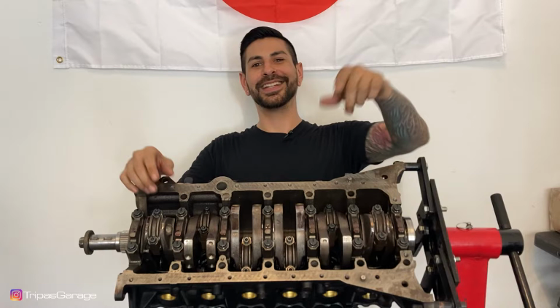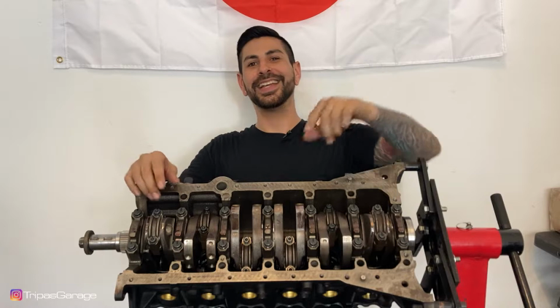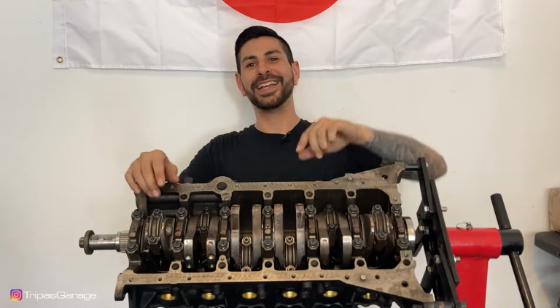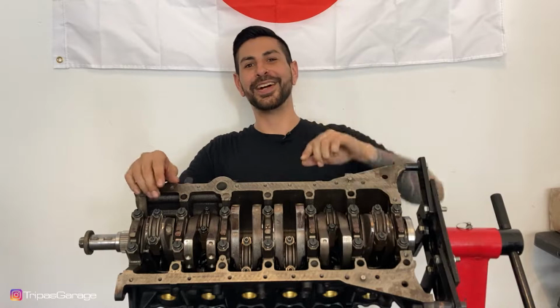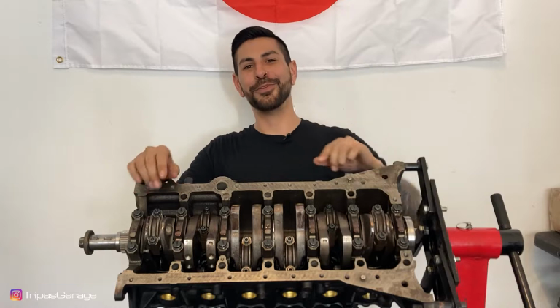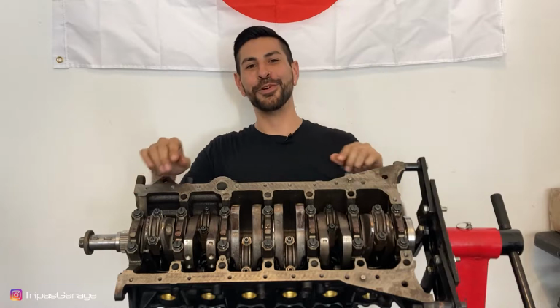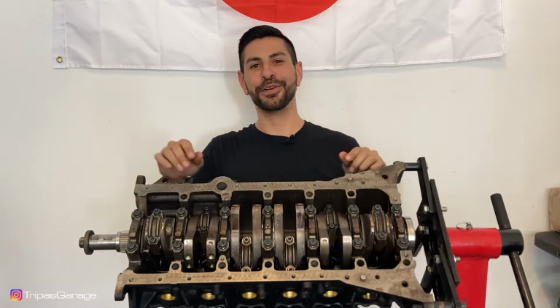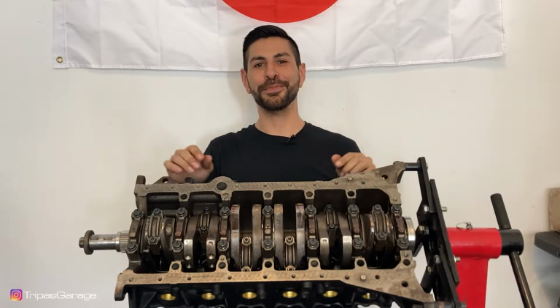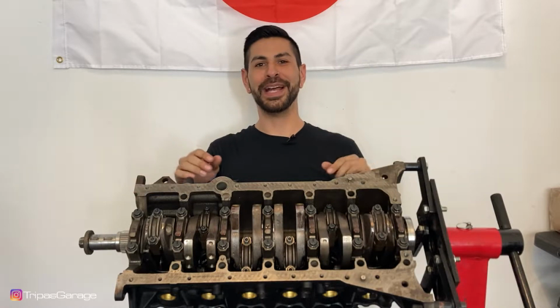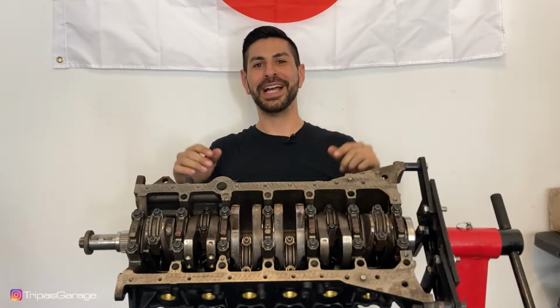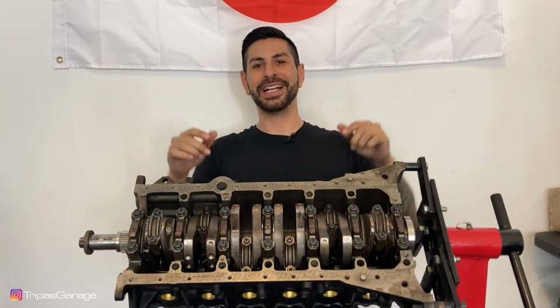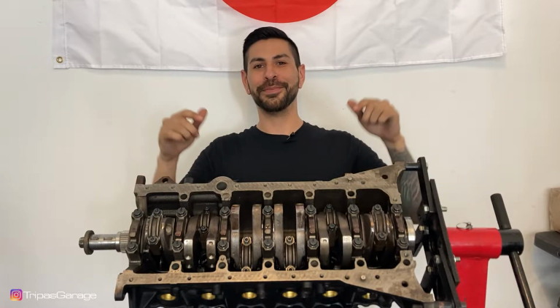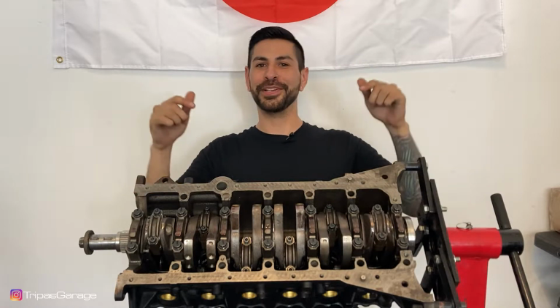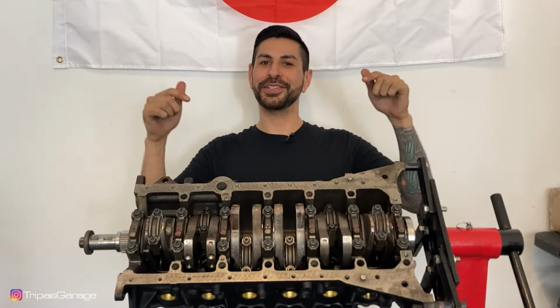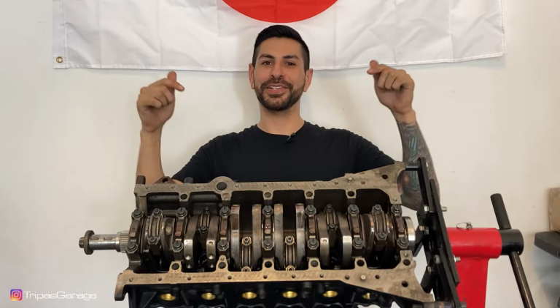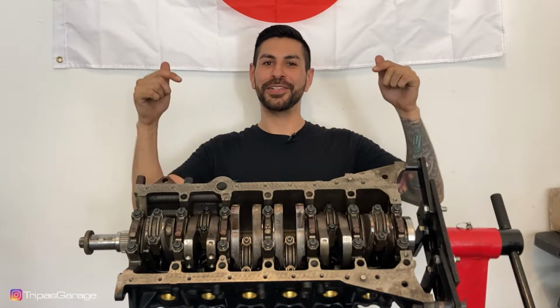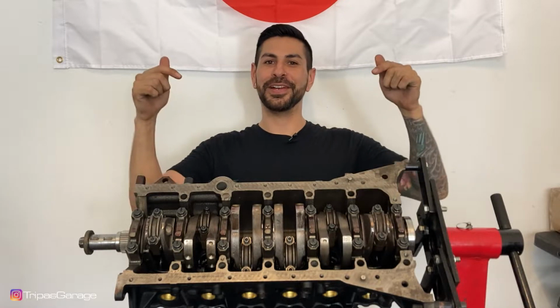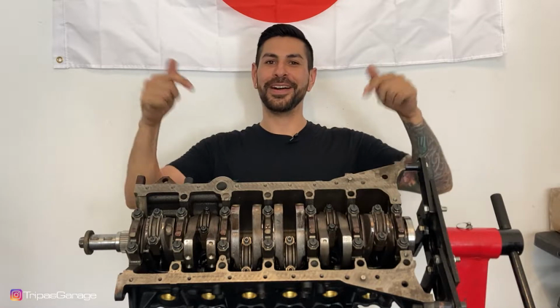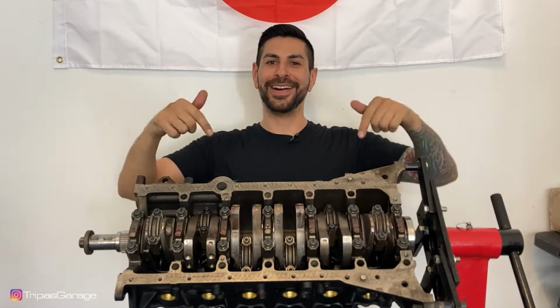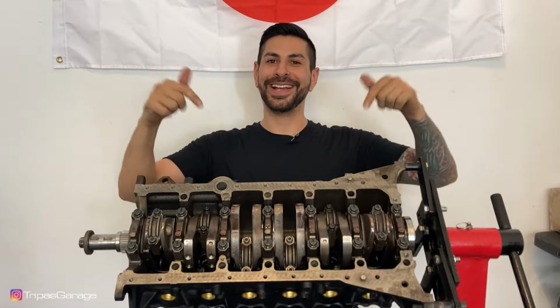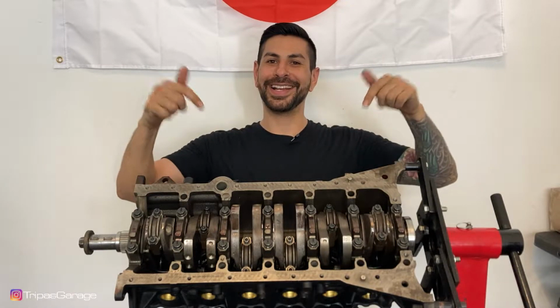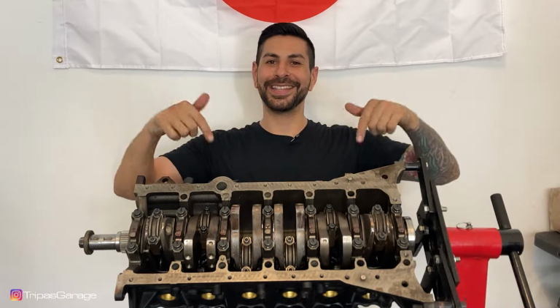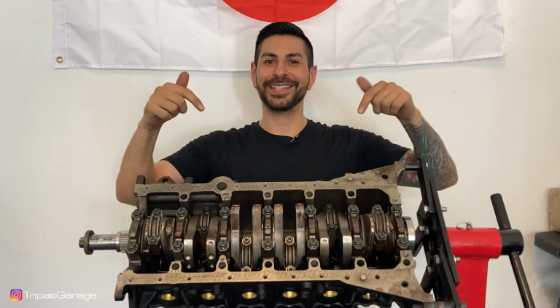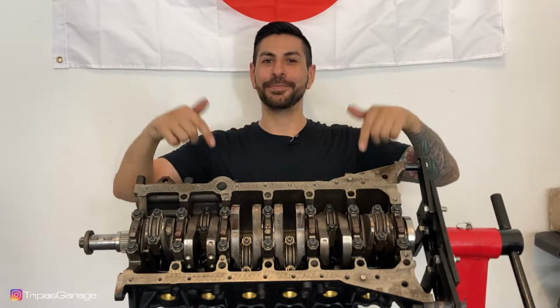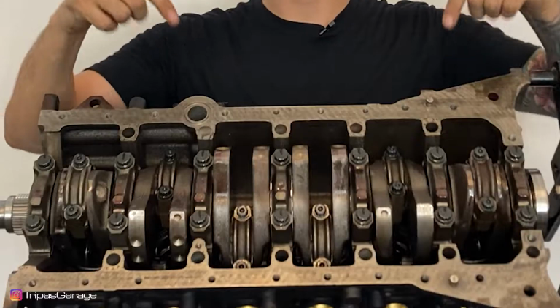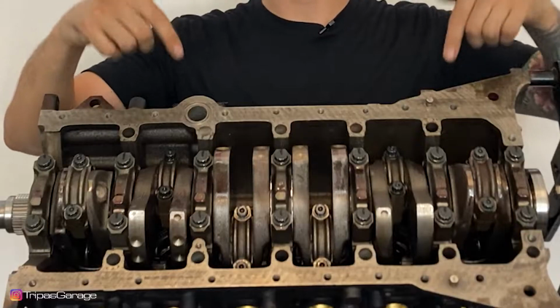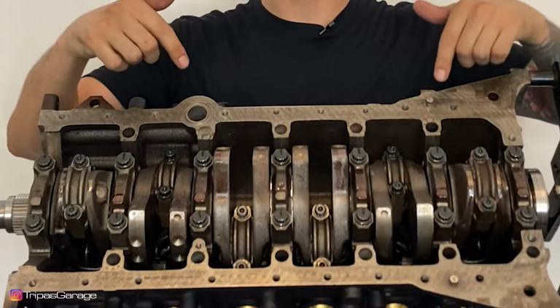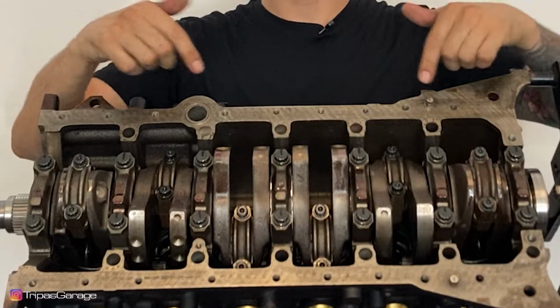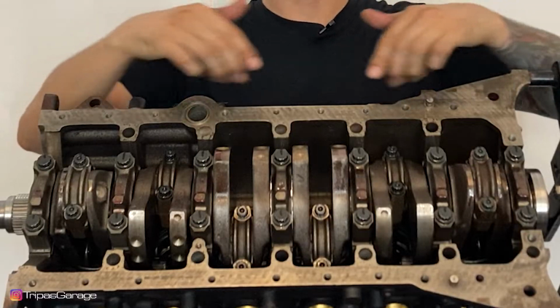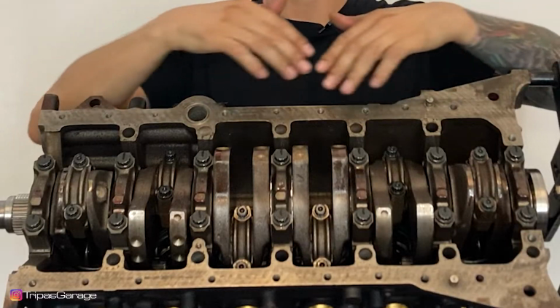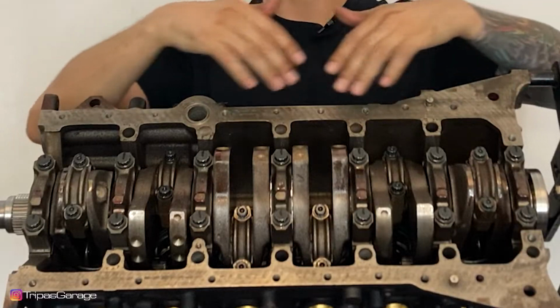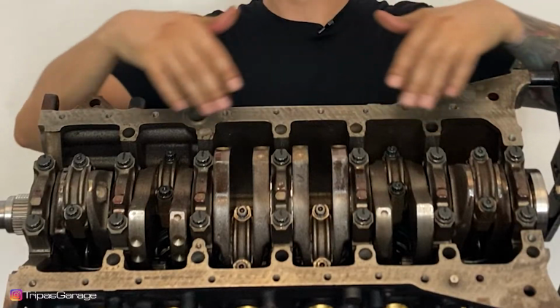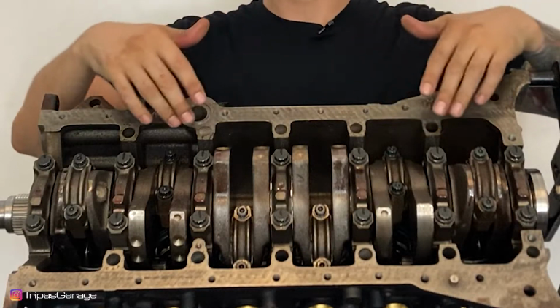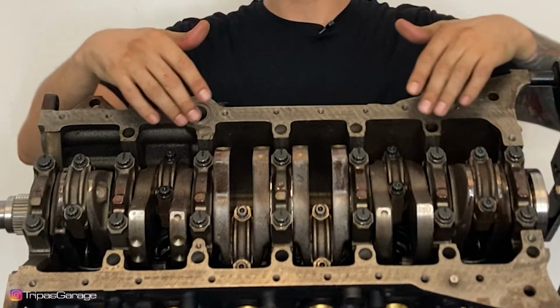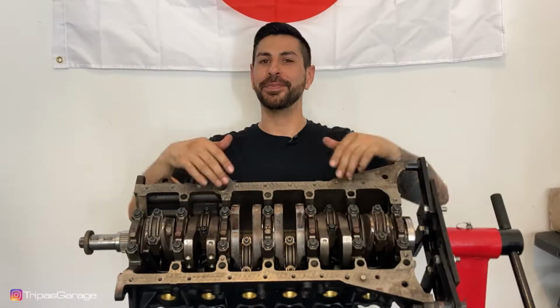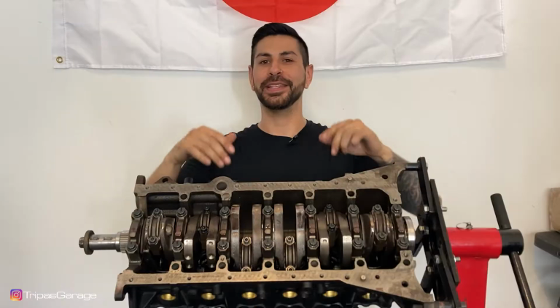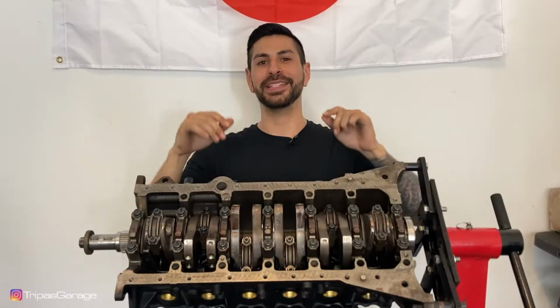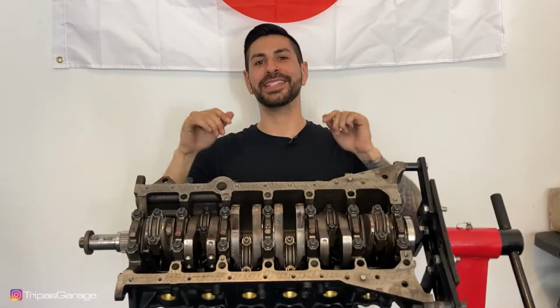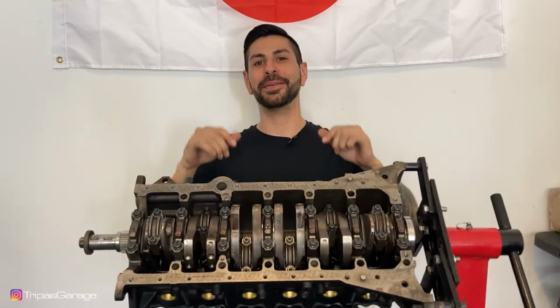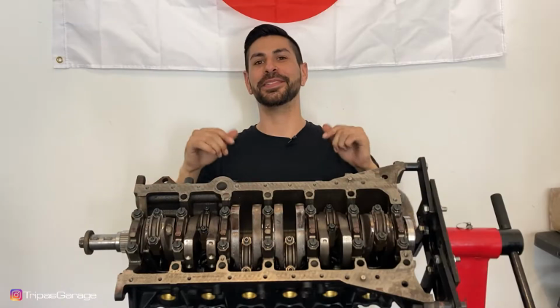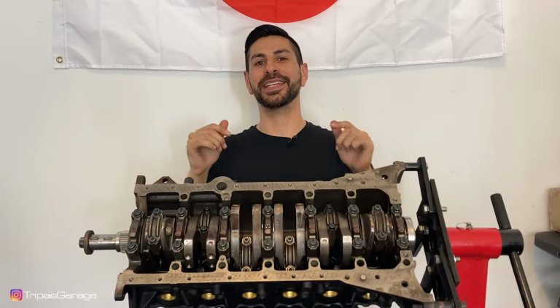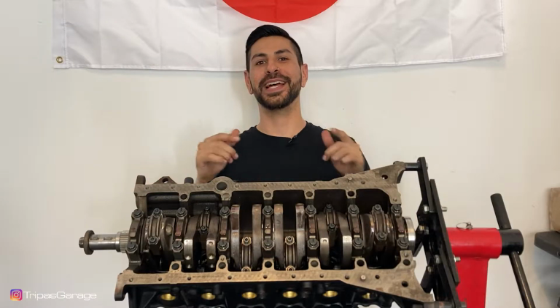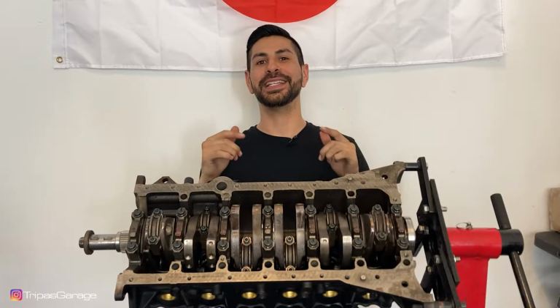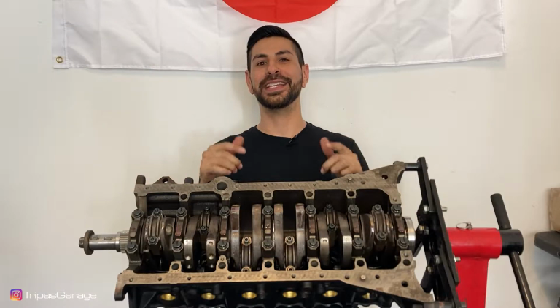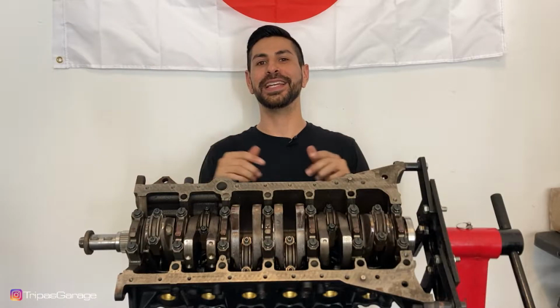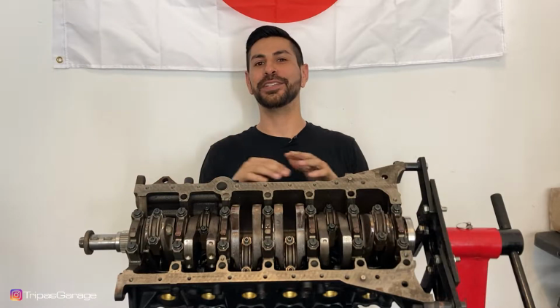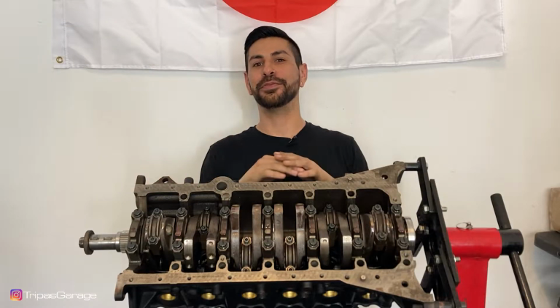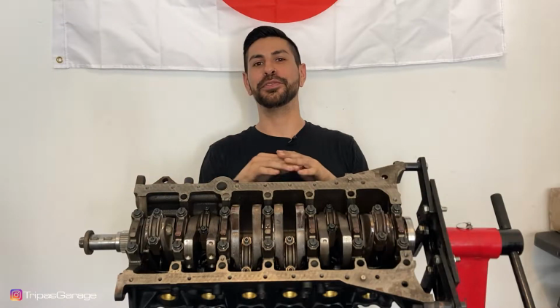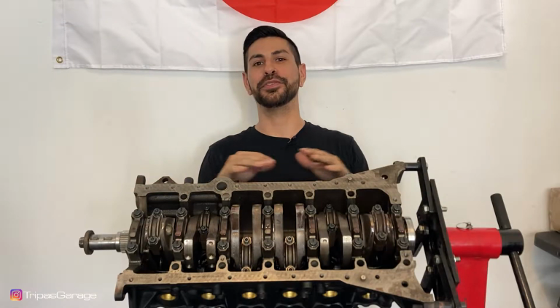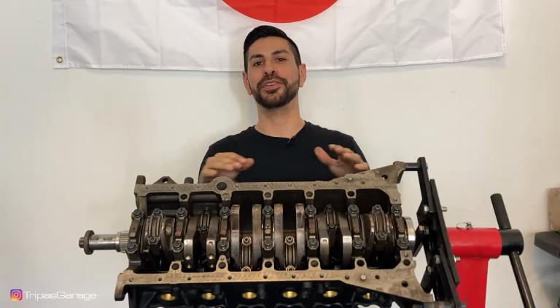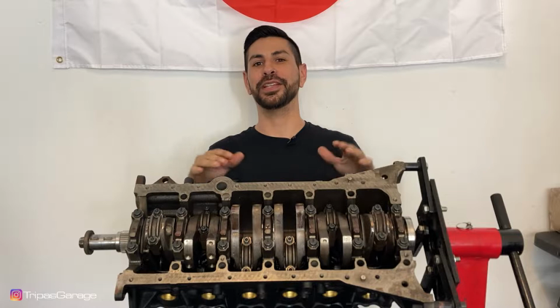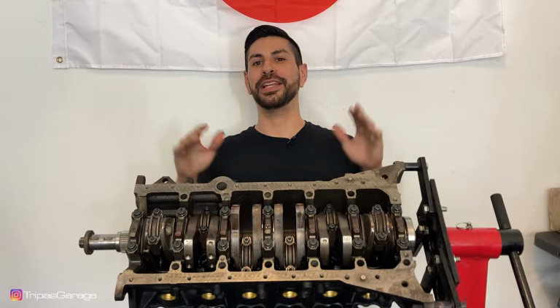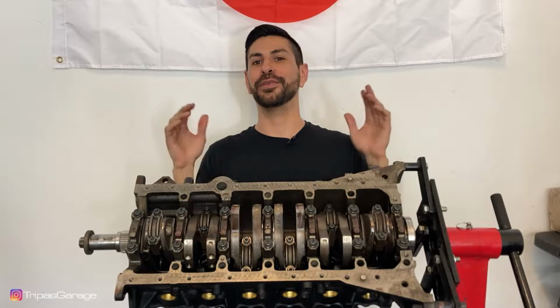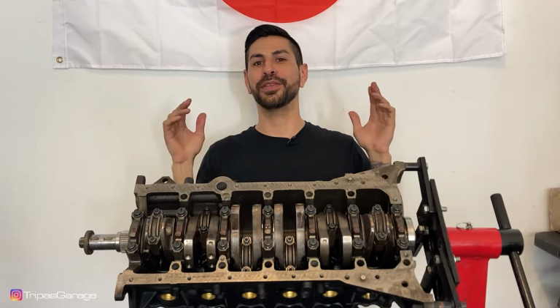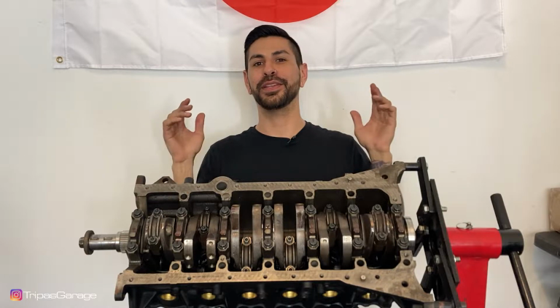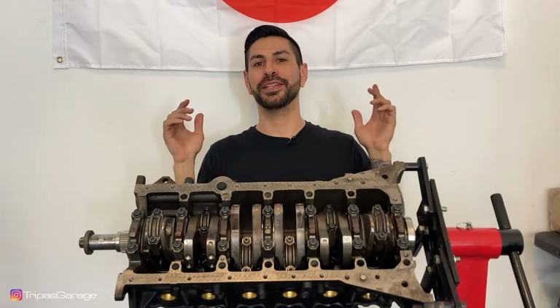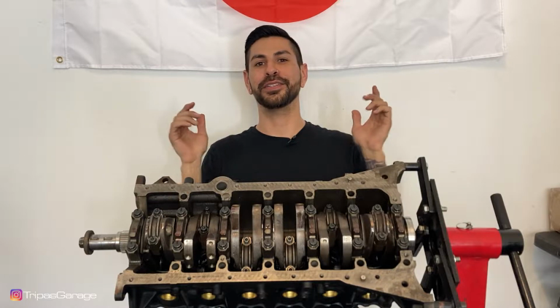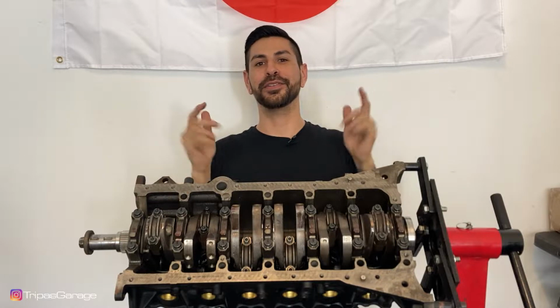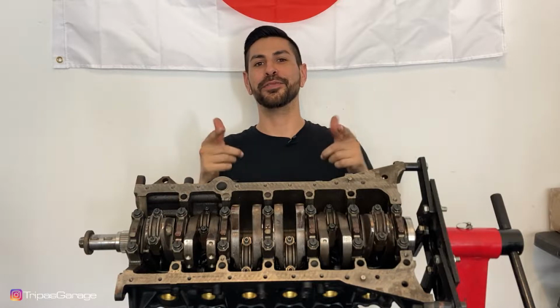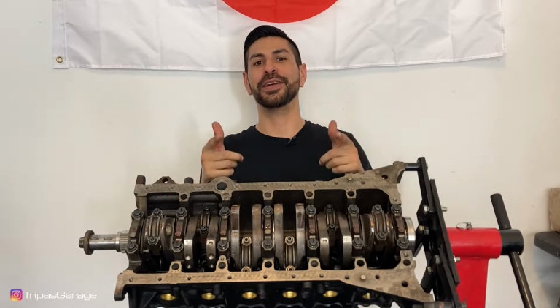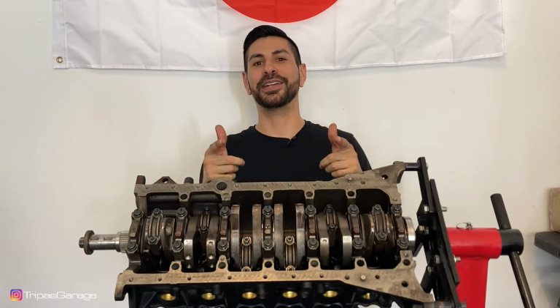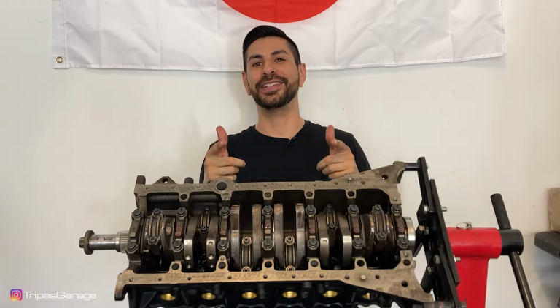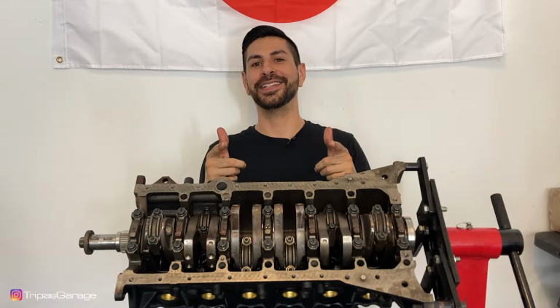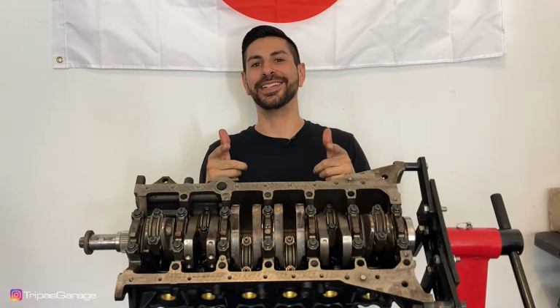Hey y'all, welcome back. I'm going to show you how I got this bottom end buttoned up and the steps that I take to ensure that everything is correctly done.